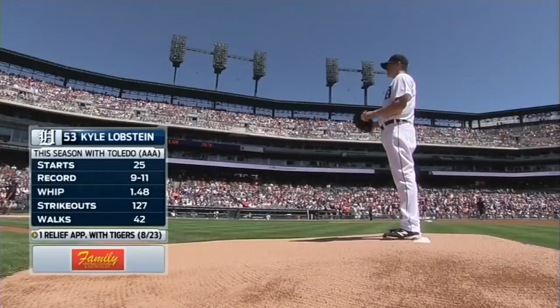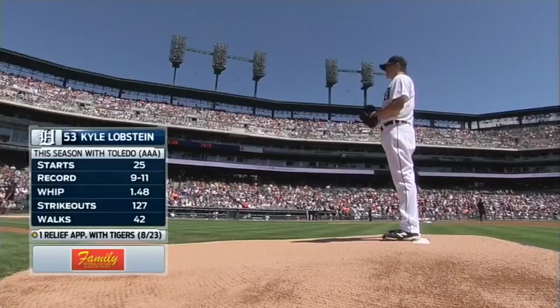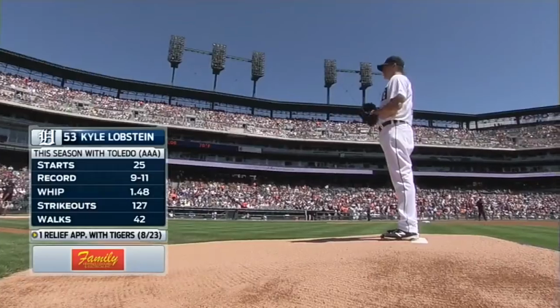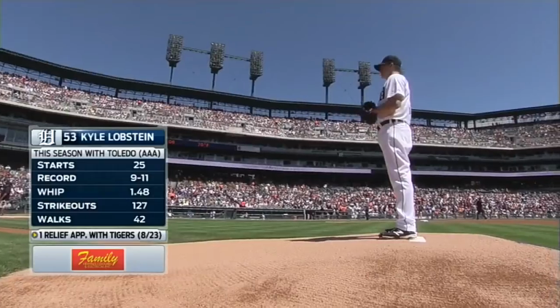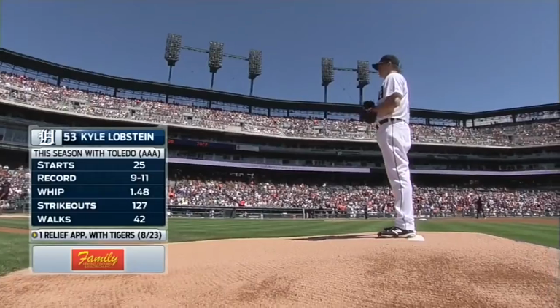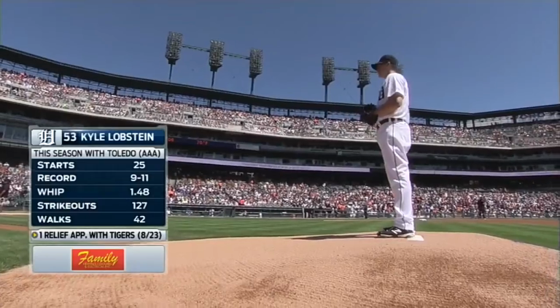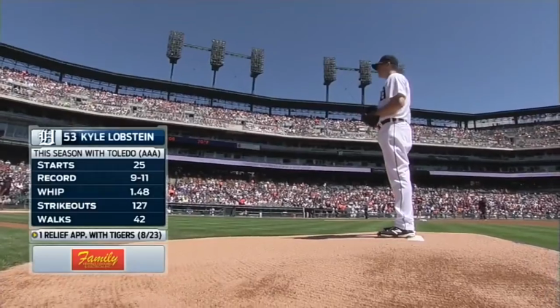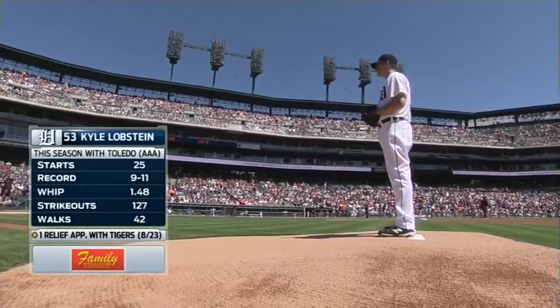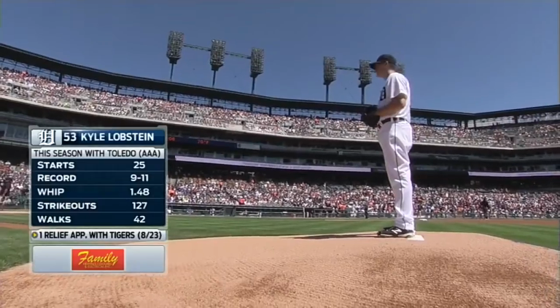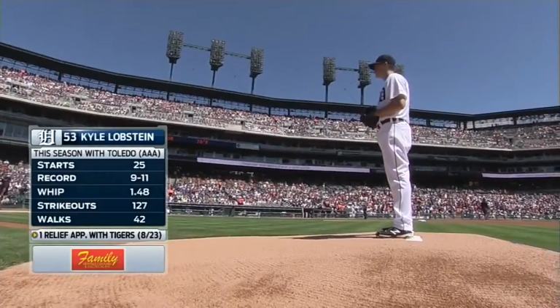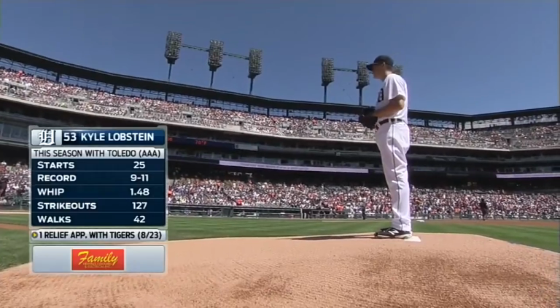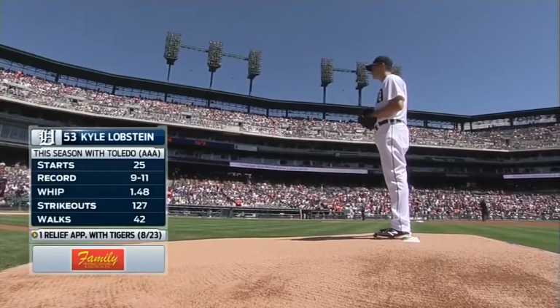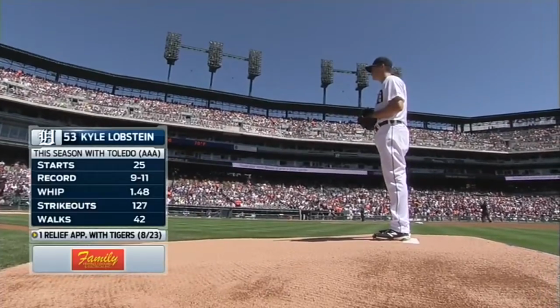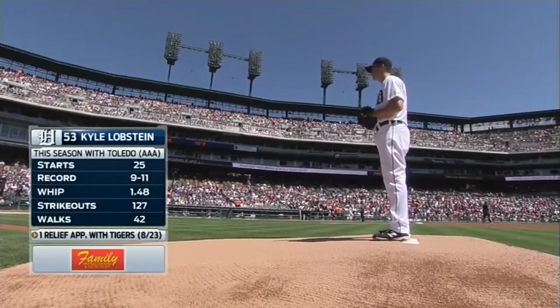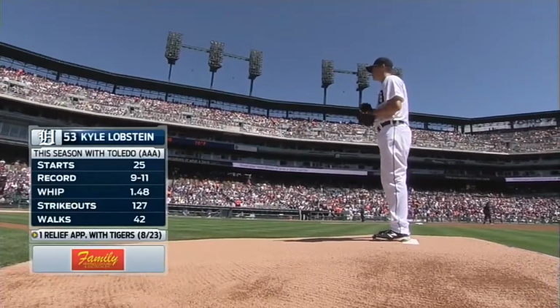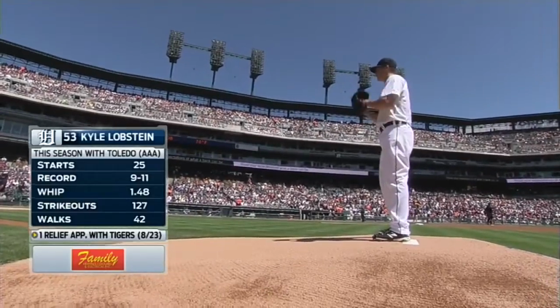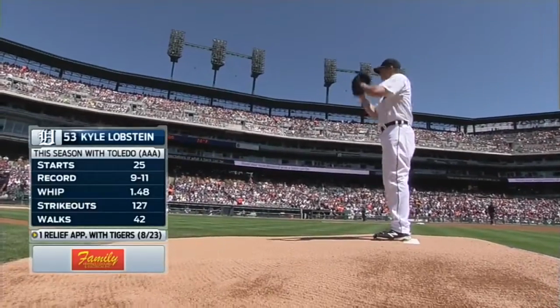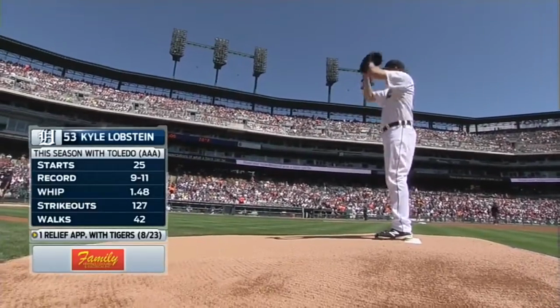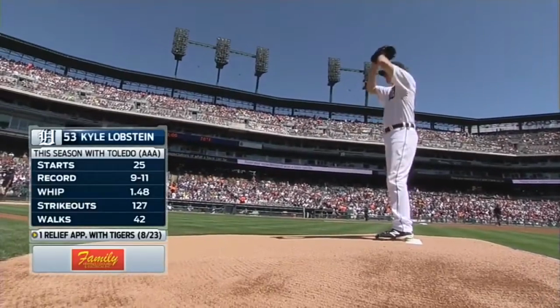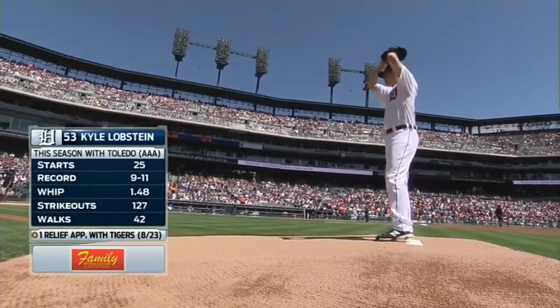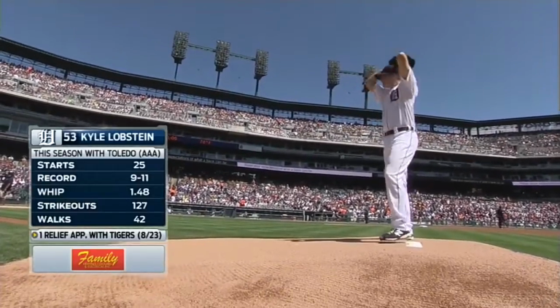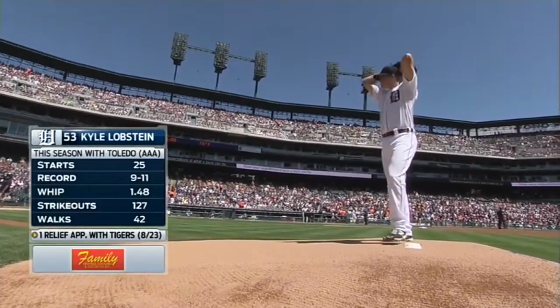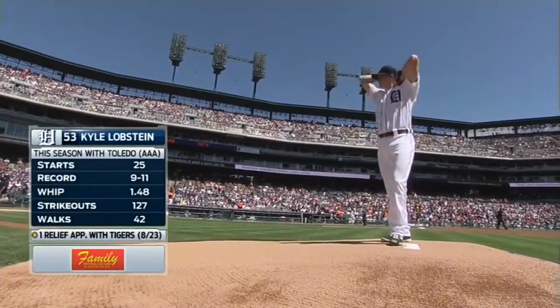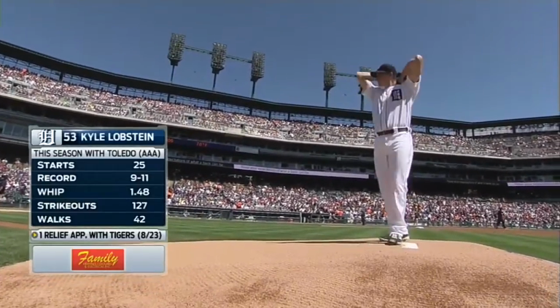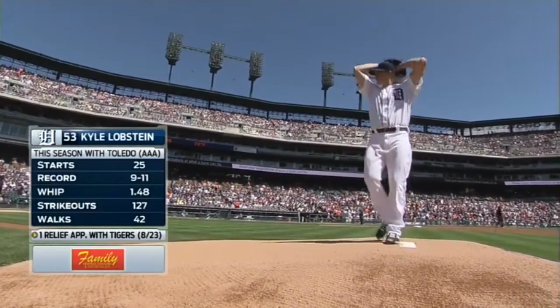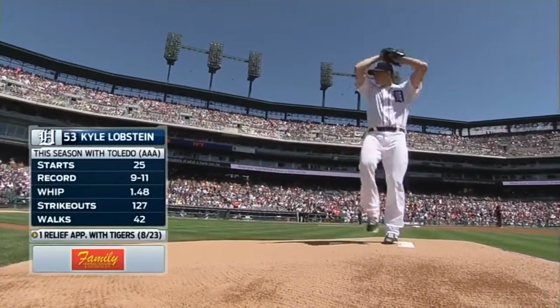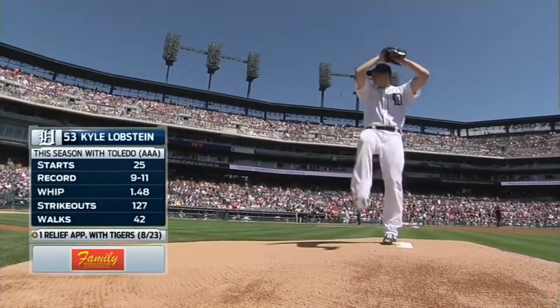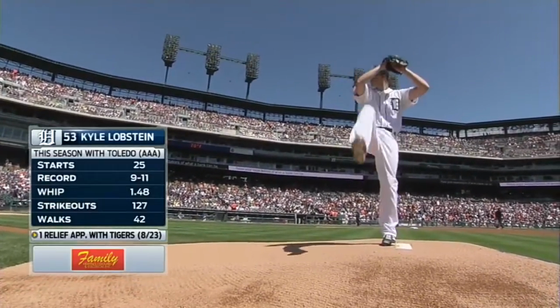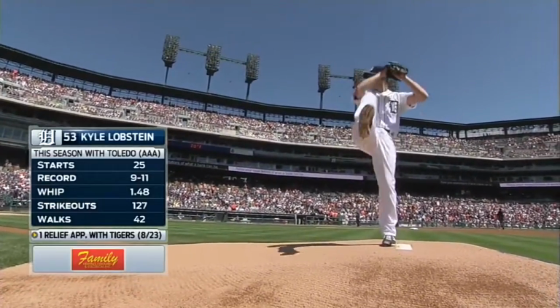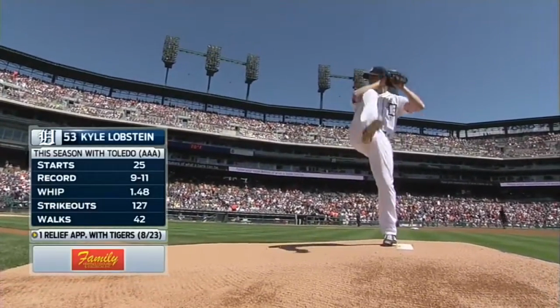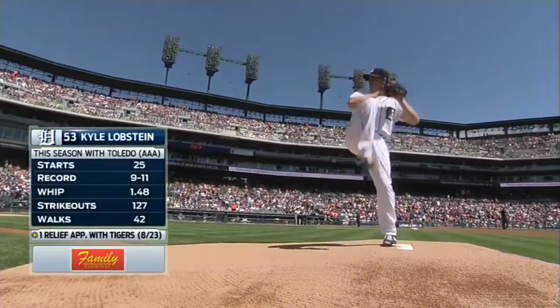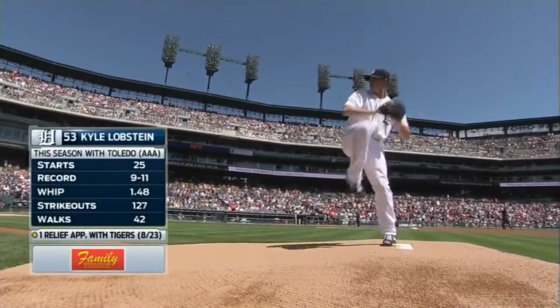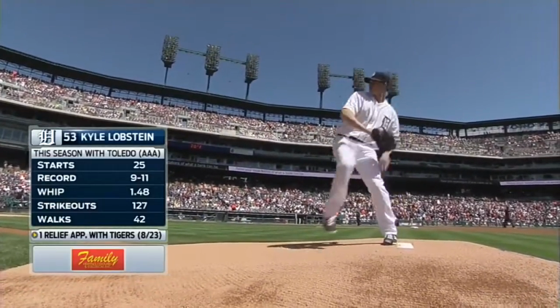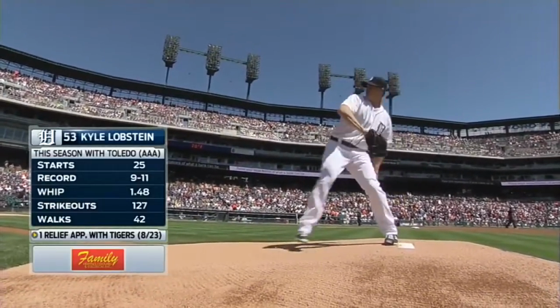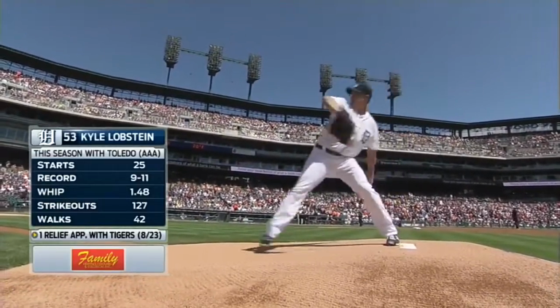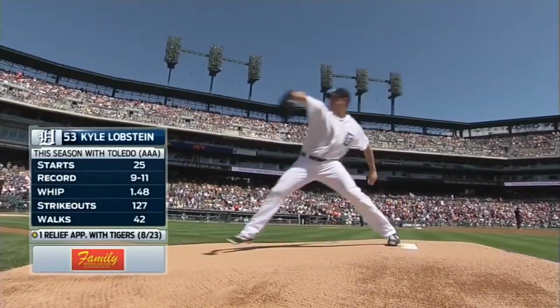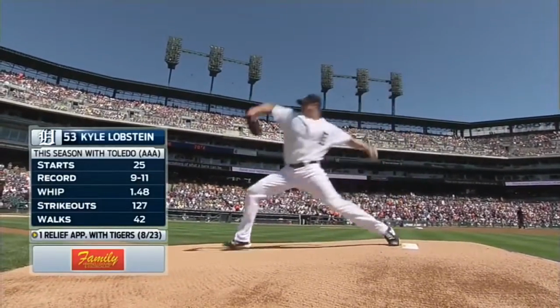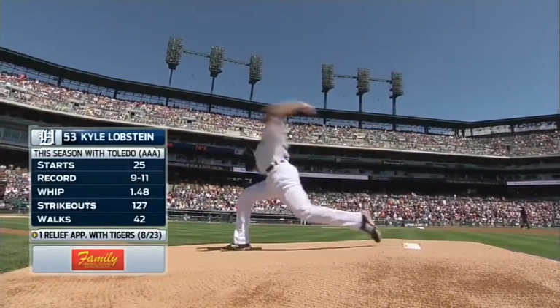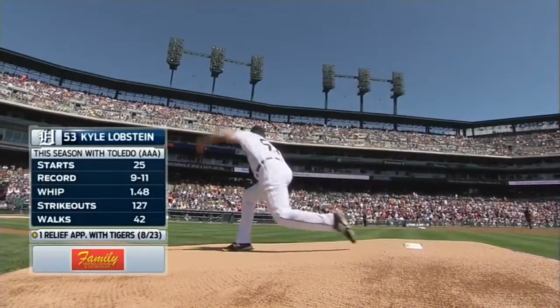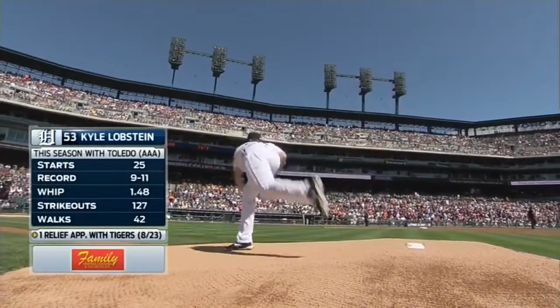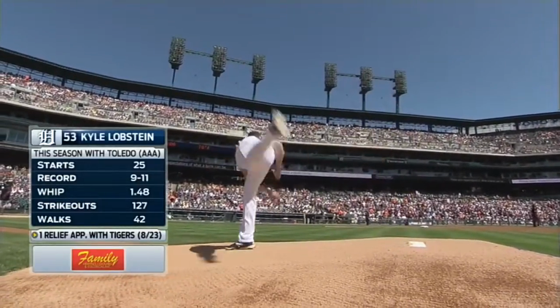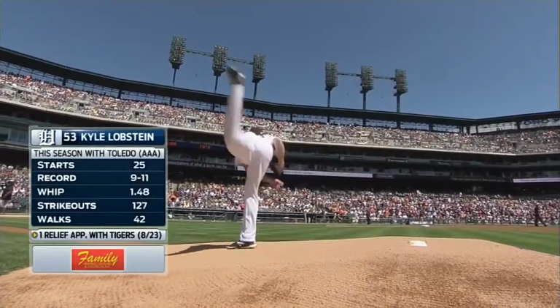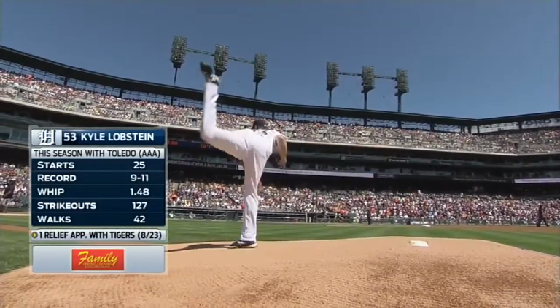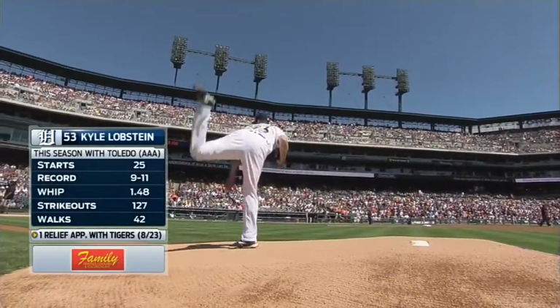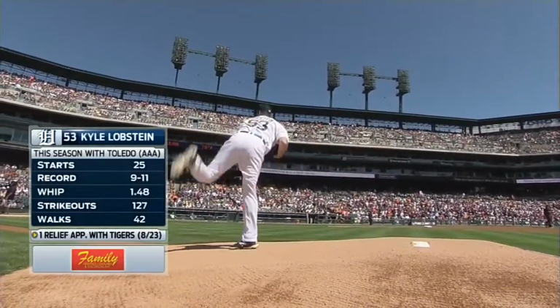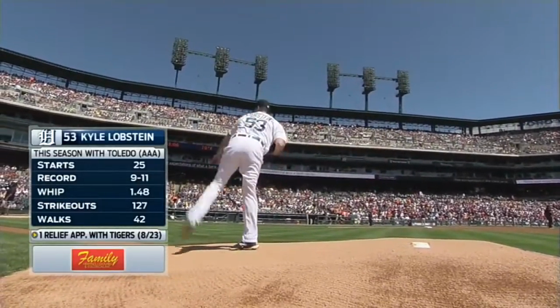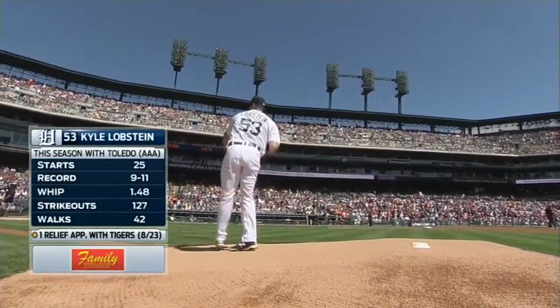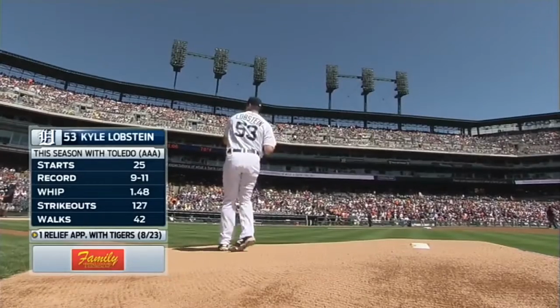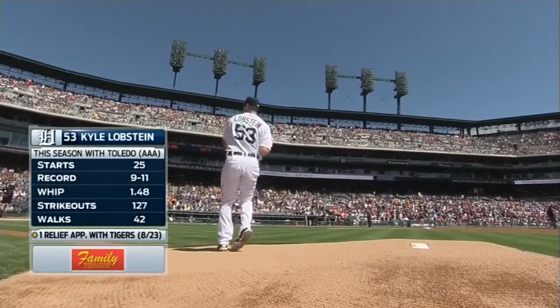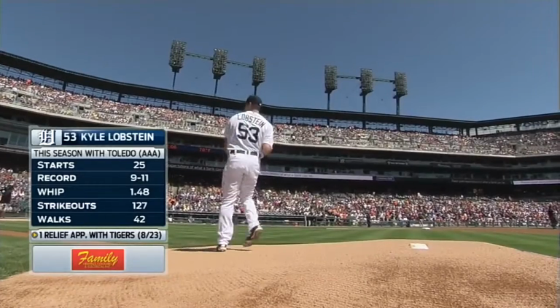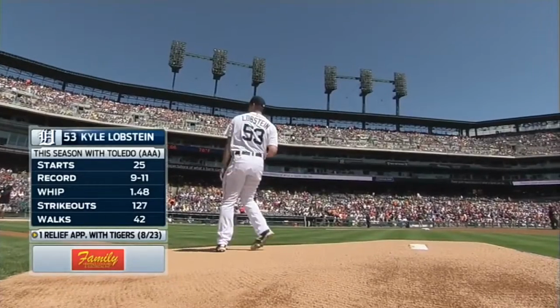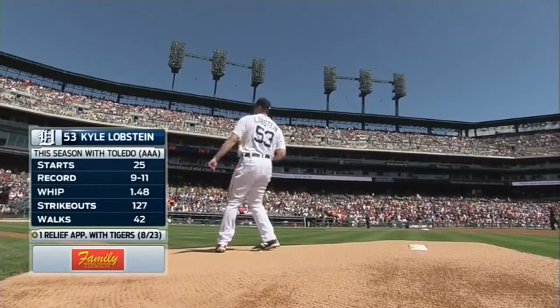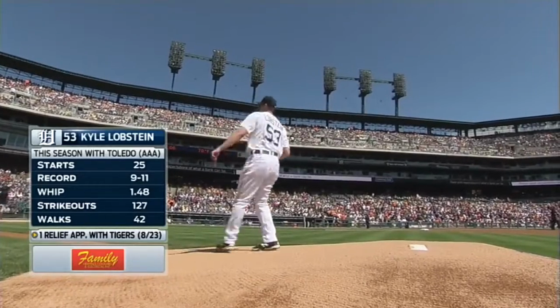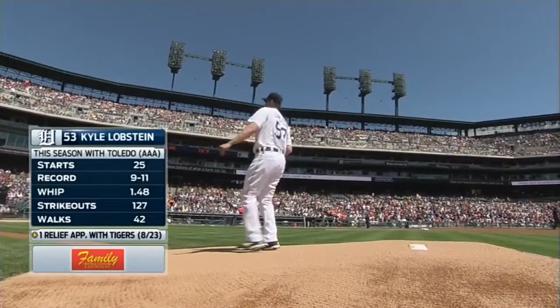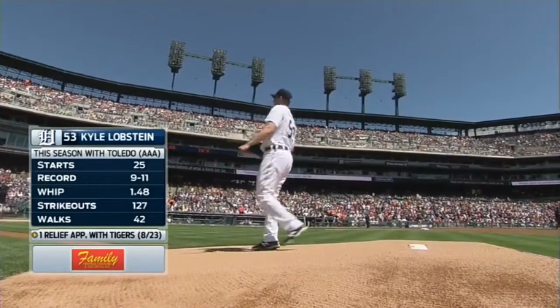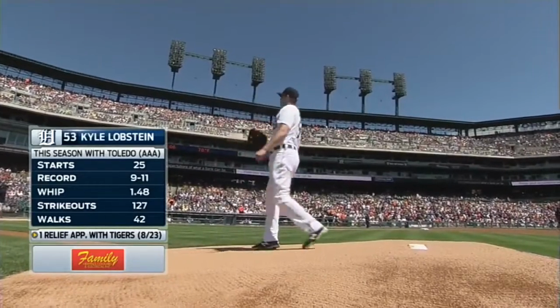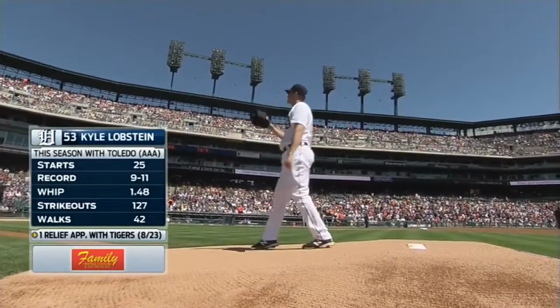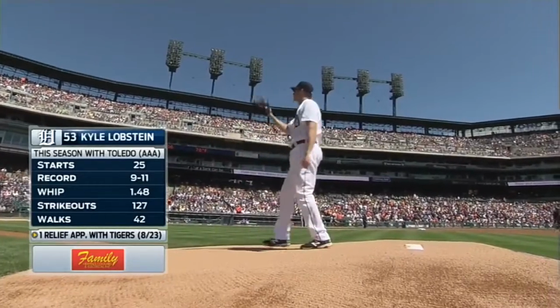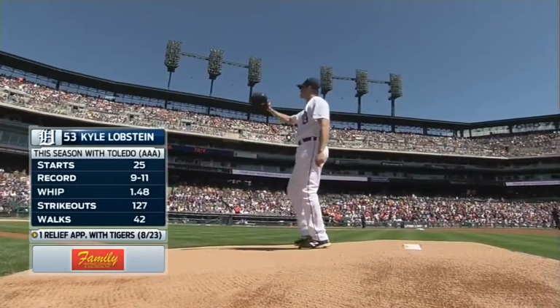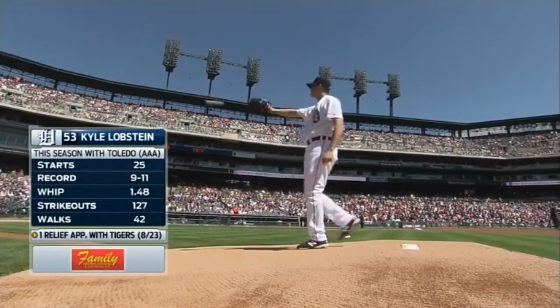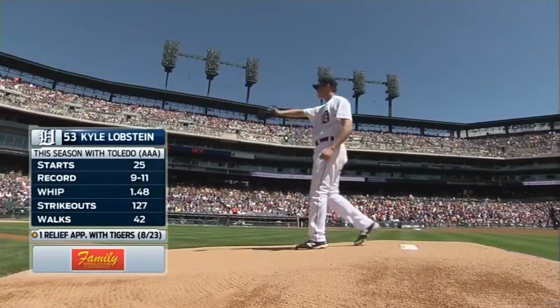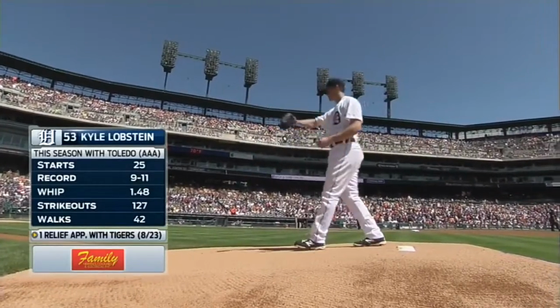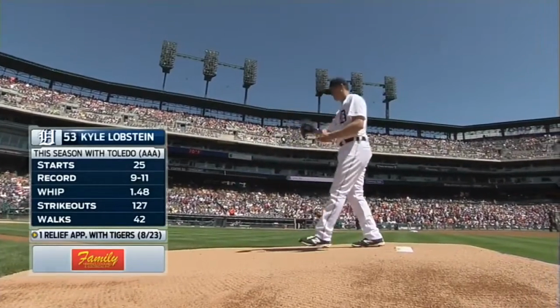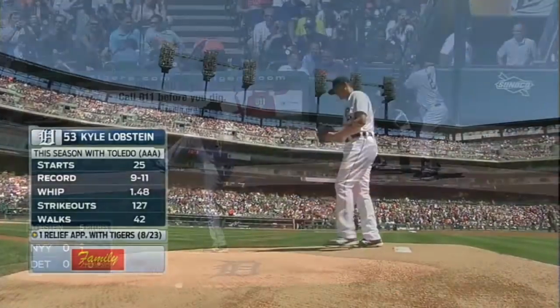Kyle Lopstein taking the mound for the first time as a big league starter. This will be his first attempt in the starting rotation for the Tigers.